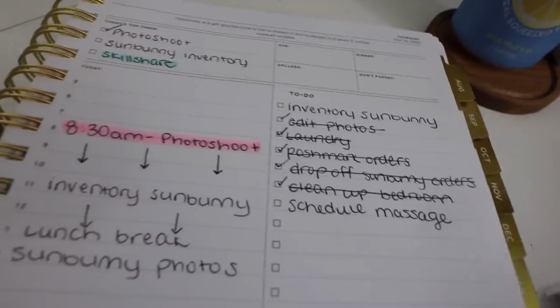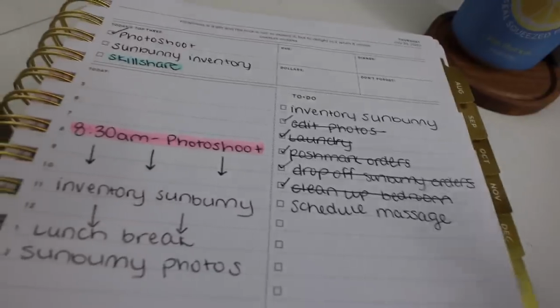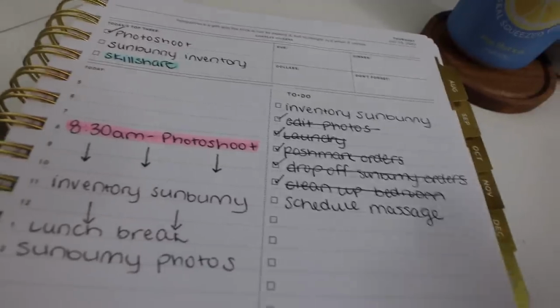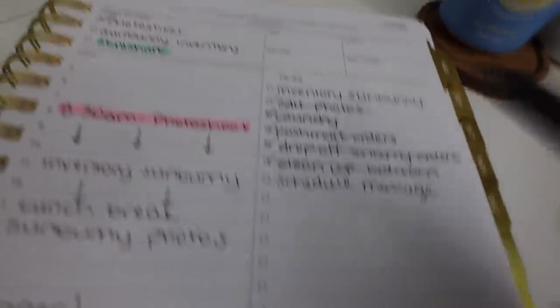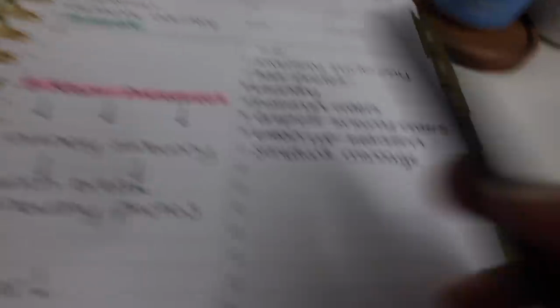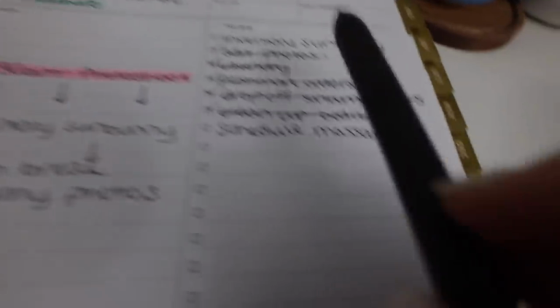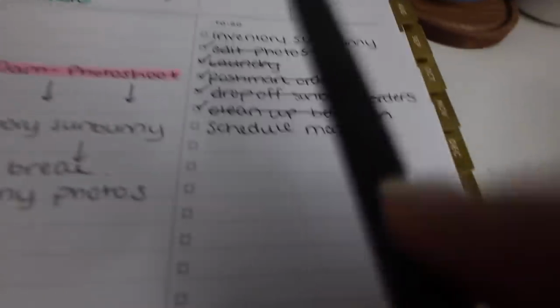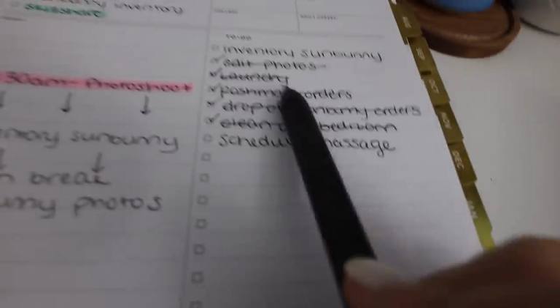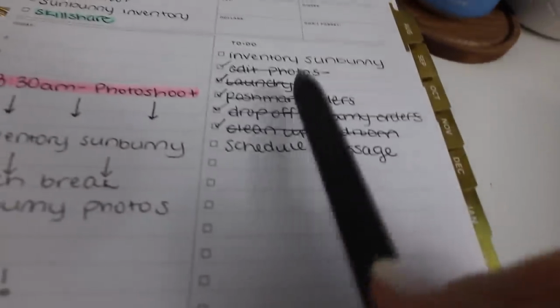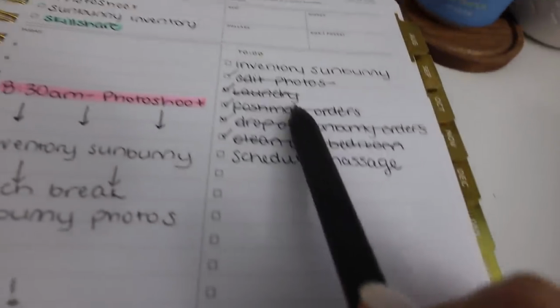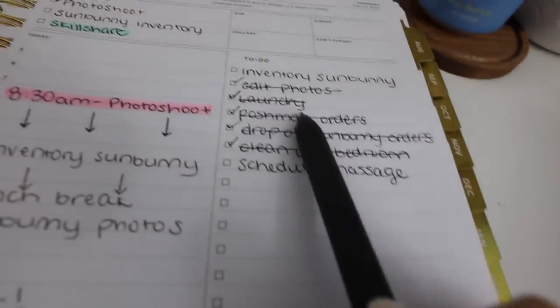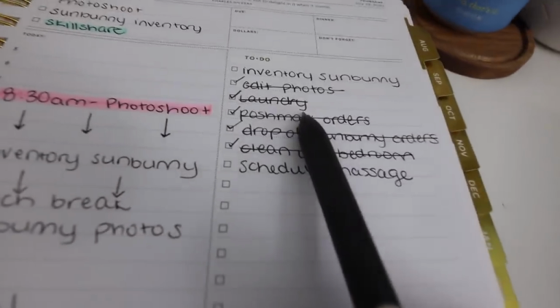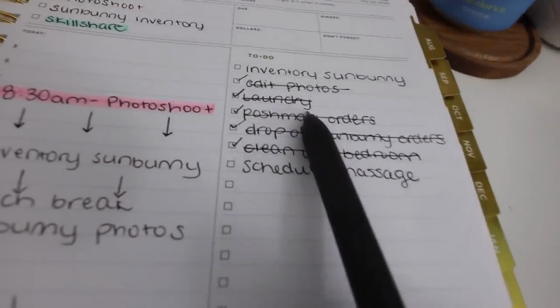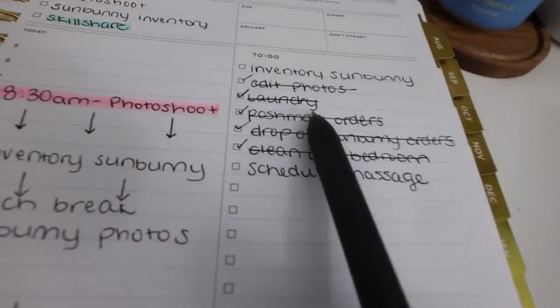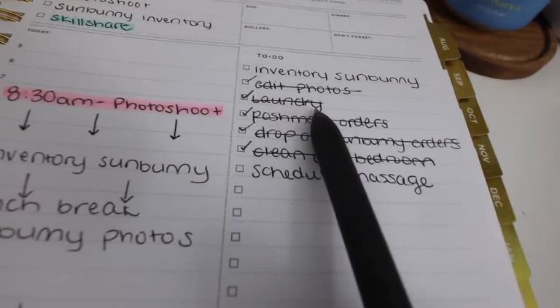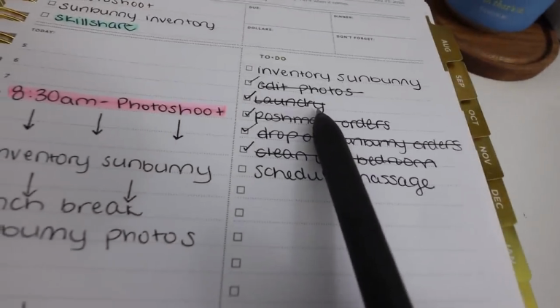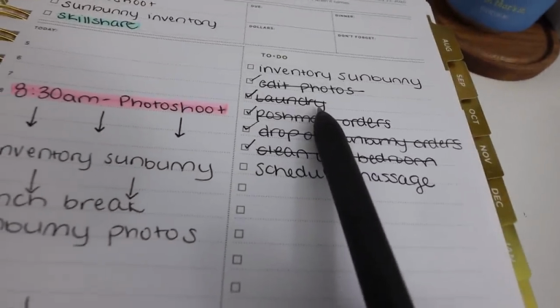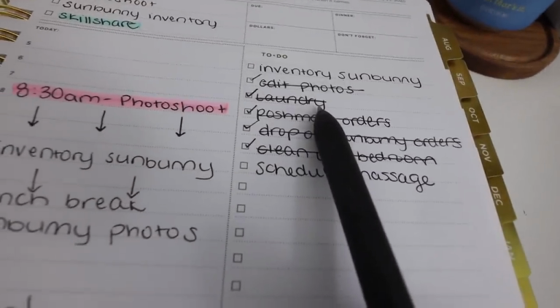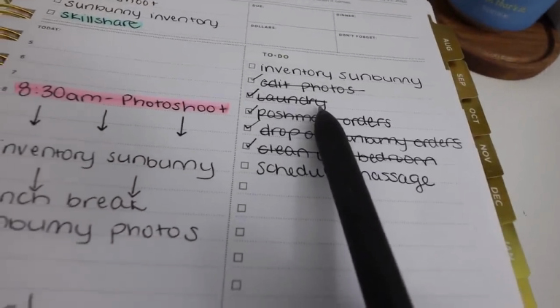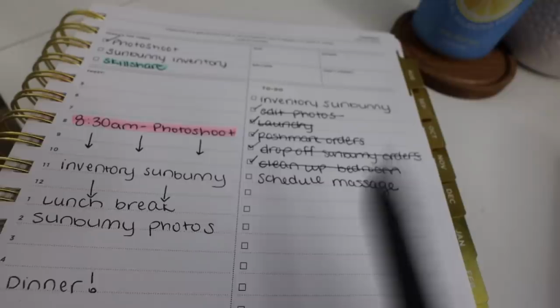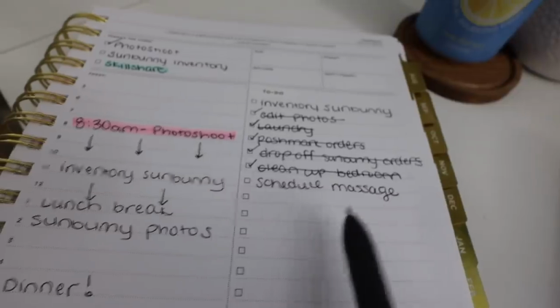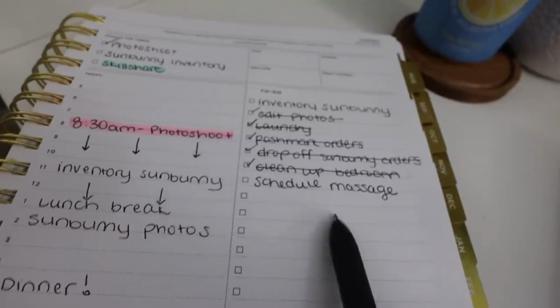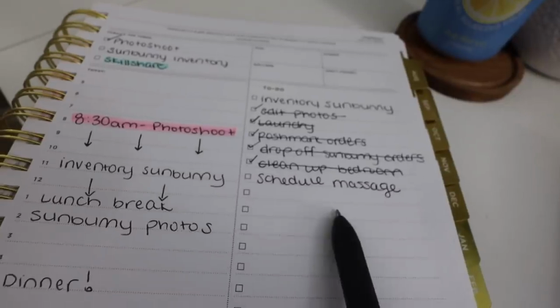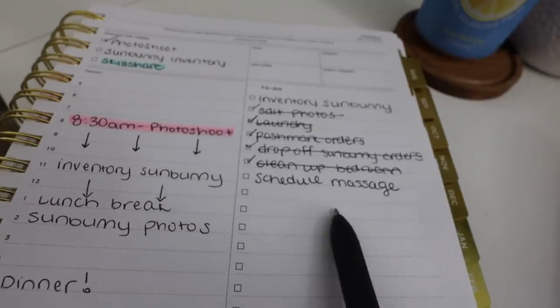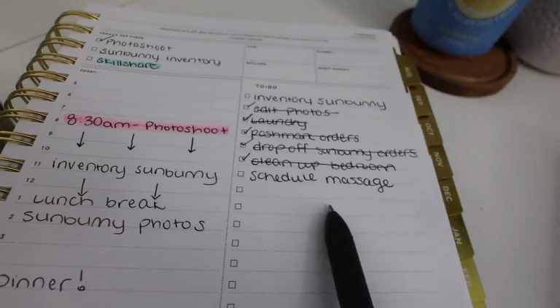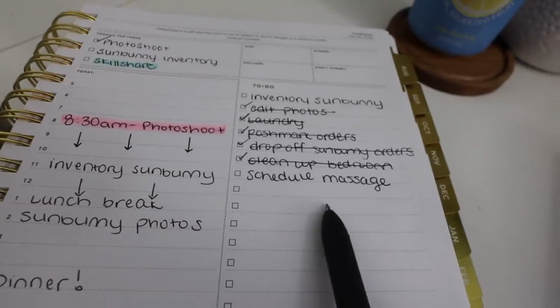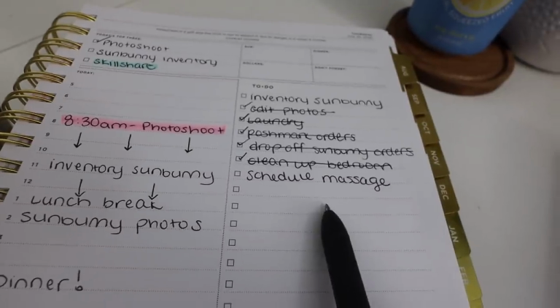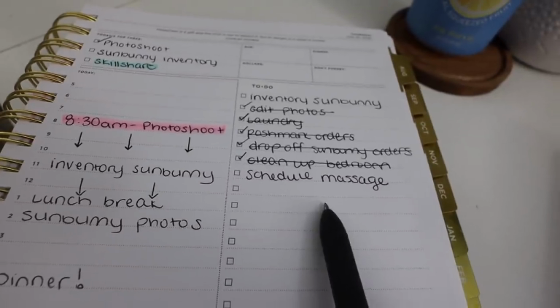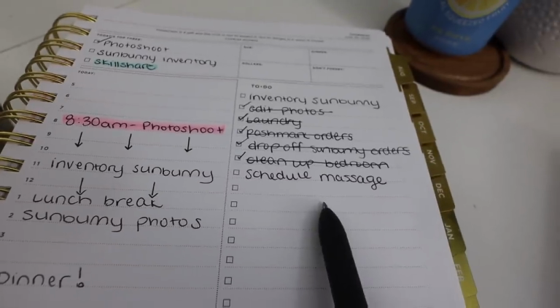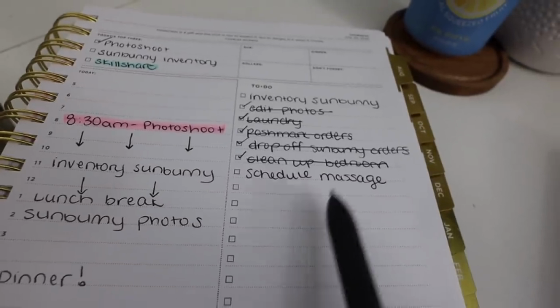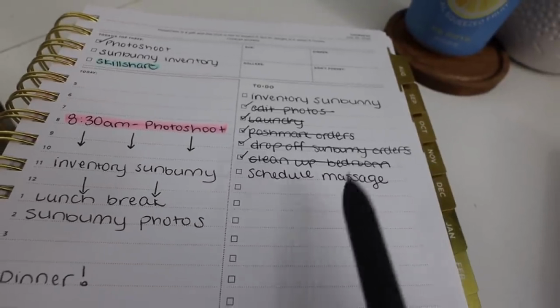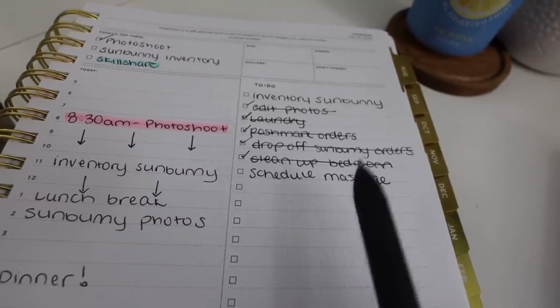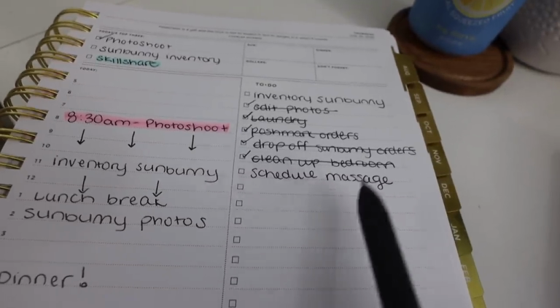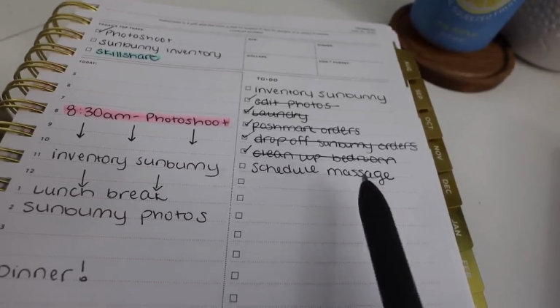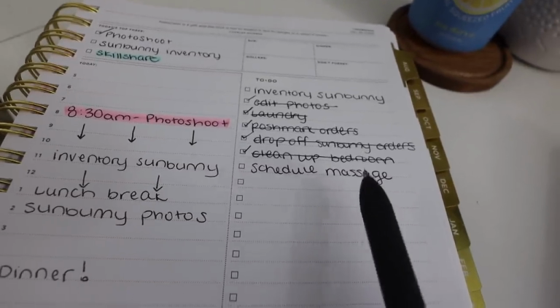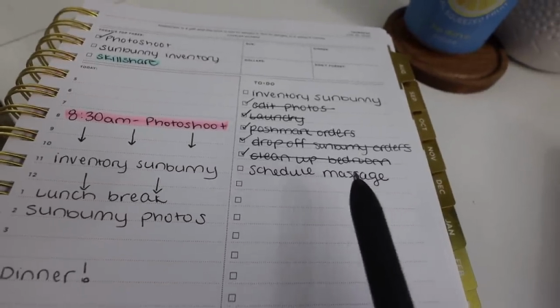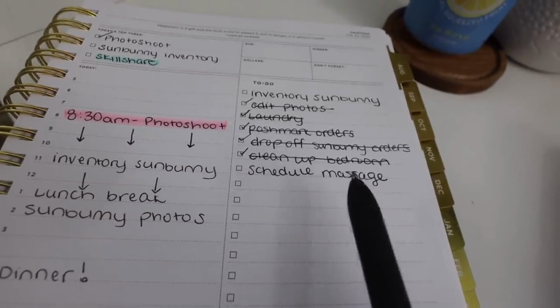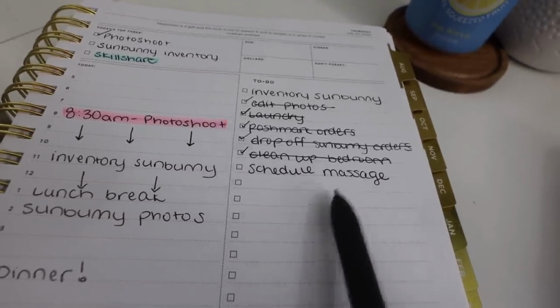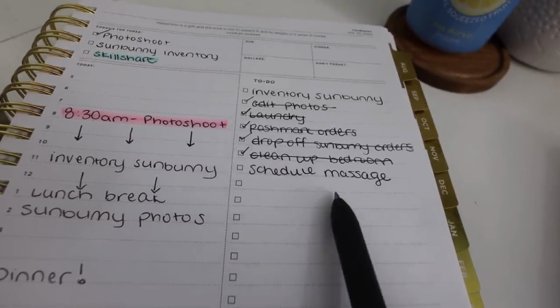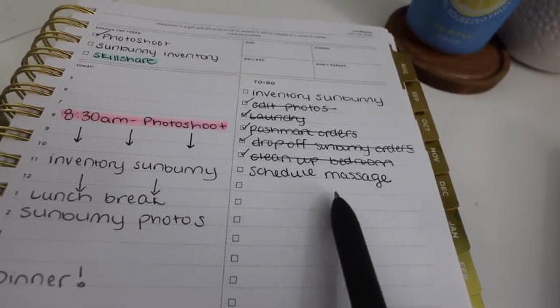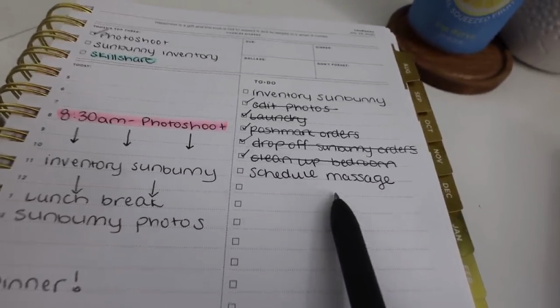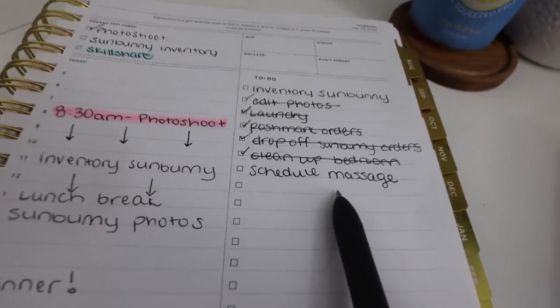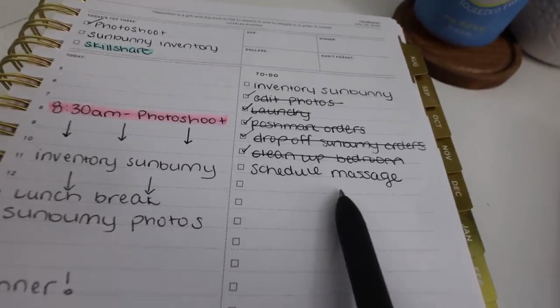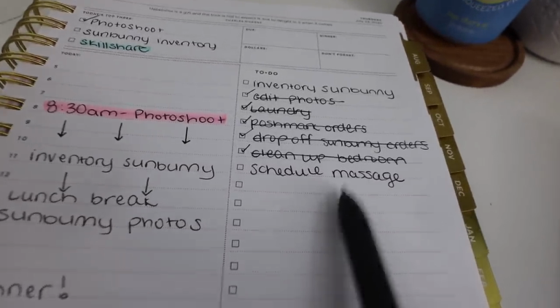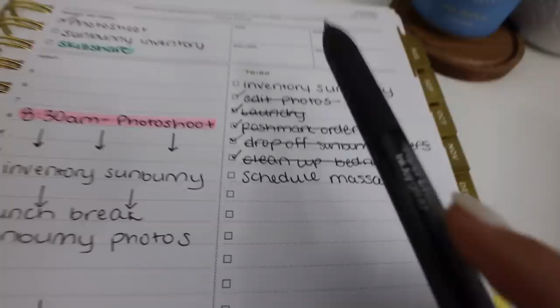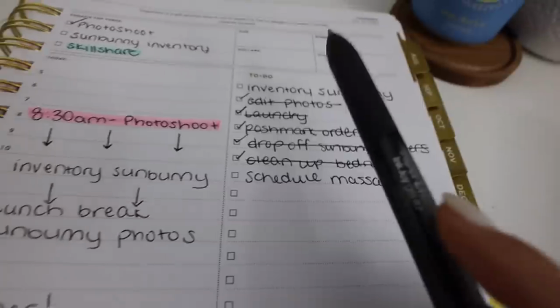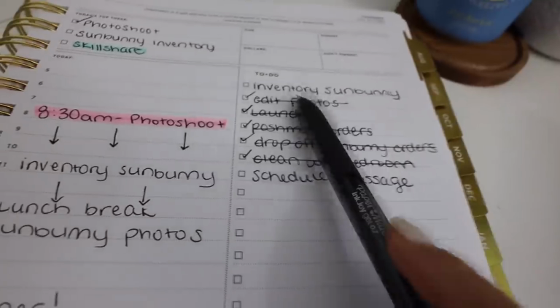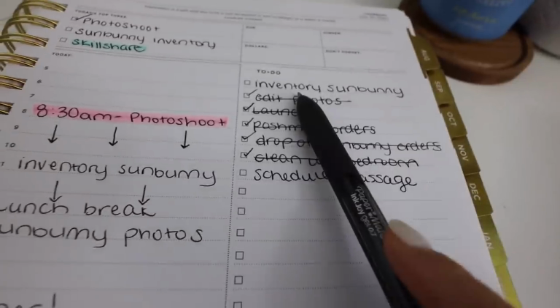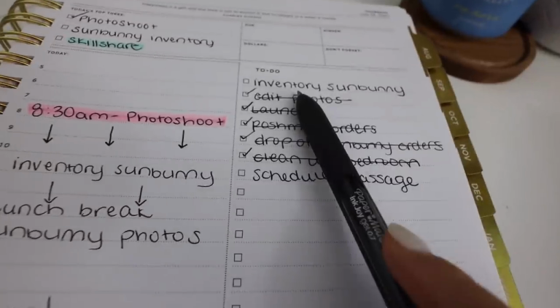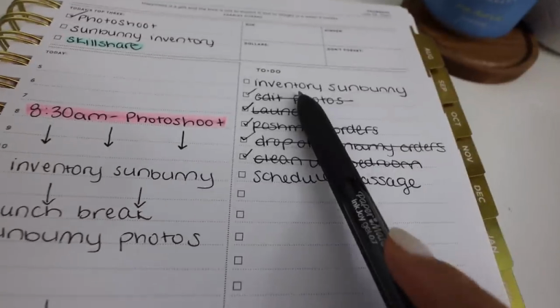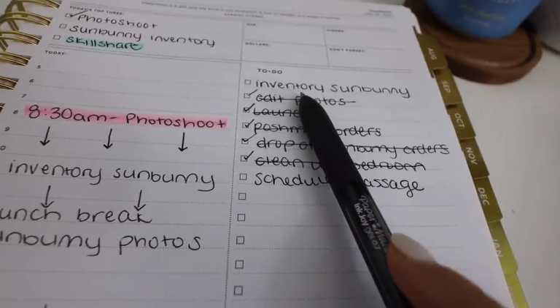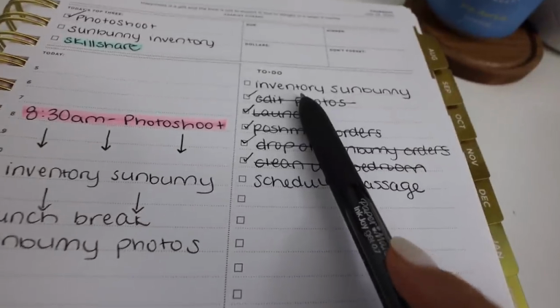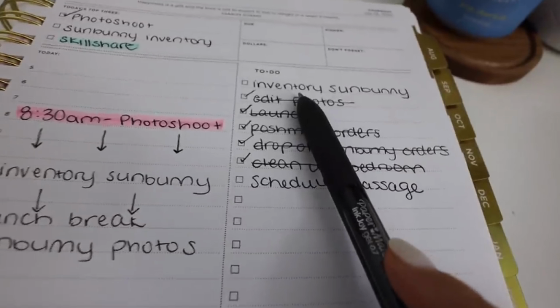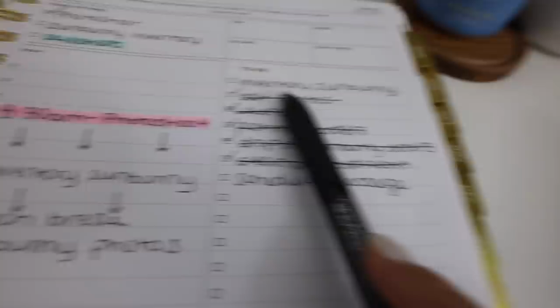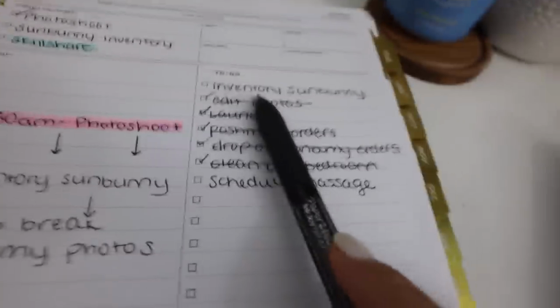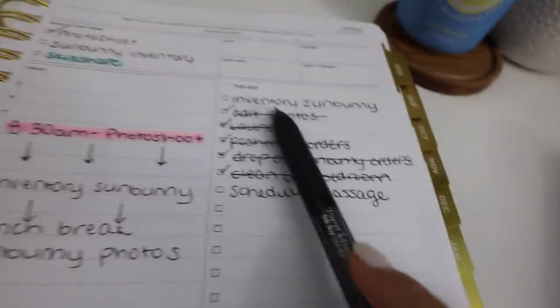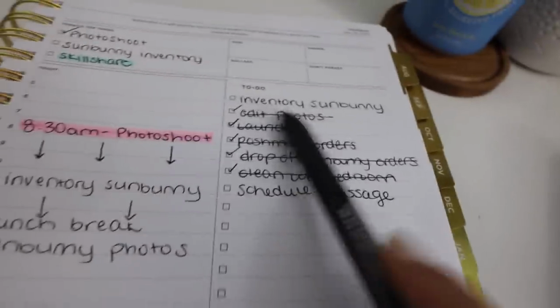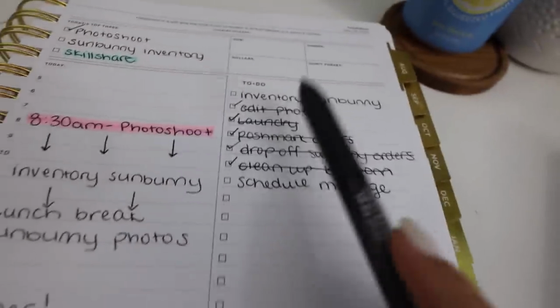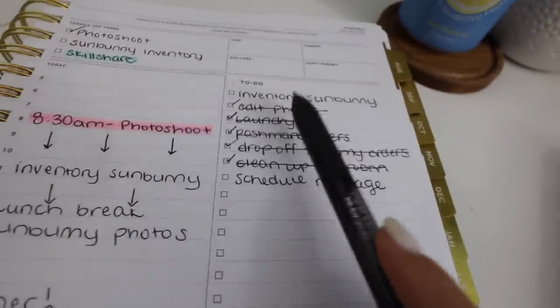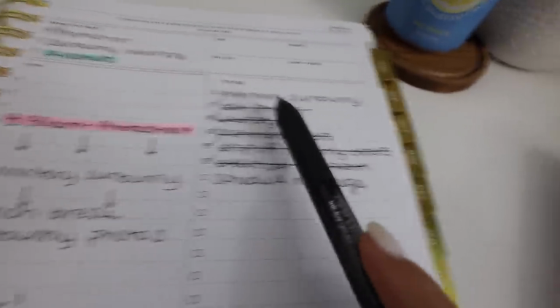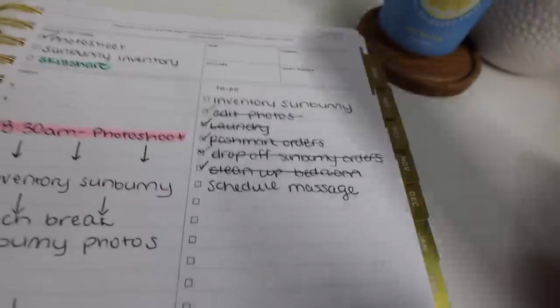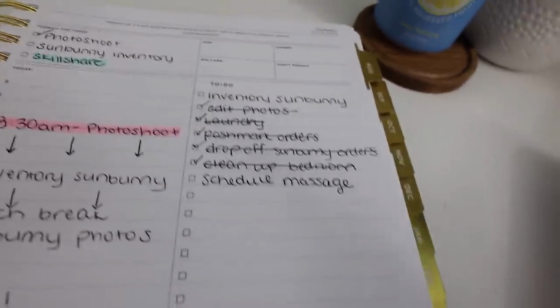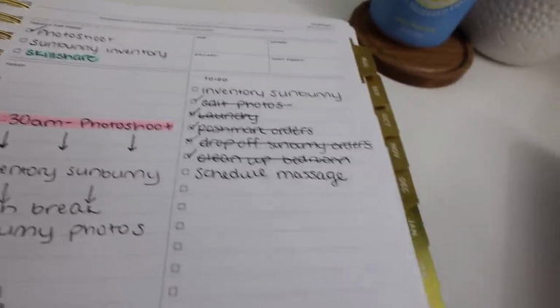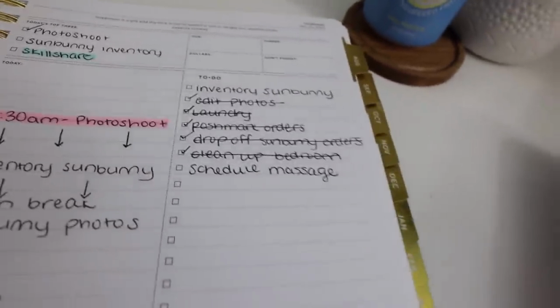I've gotten a lot done on my to-do list already — we are having a productive day. I crossed off laundry since I did that last night. Now I'm going to call Massage Envy and schedule my monthly massage, and then start working on inventory for Somebody.